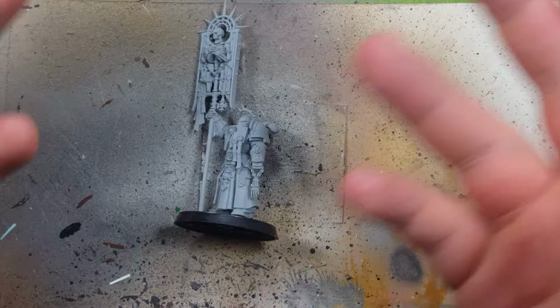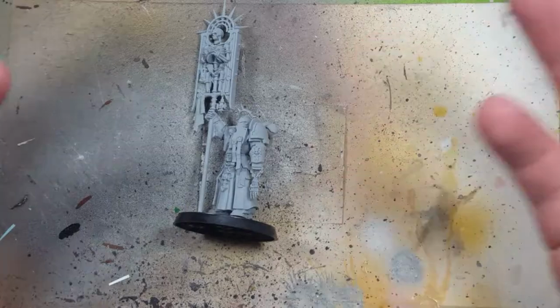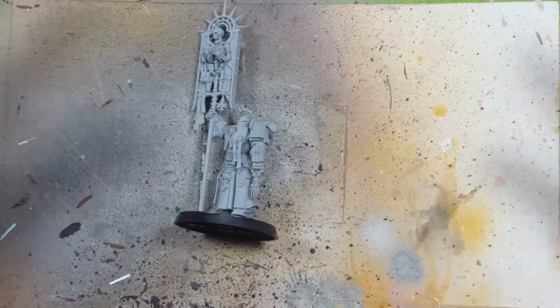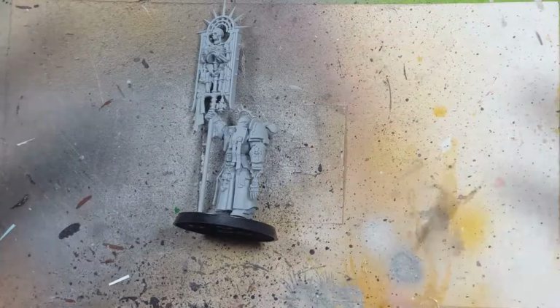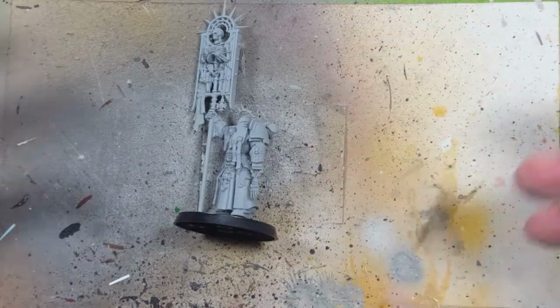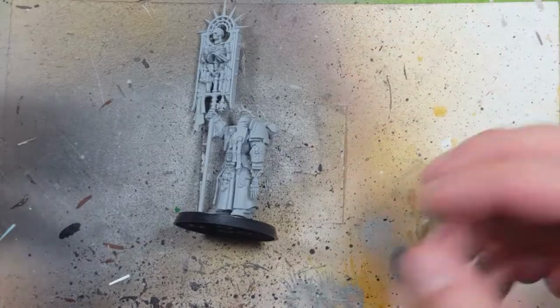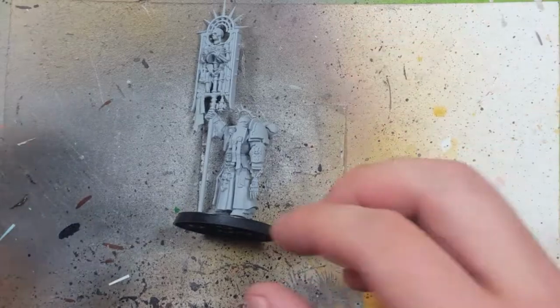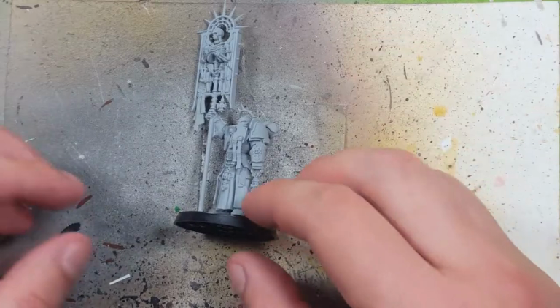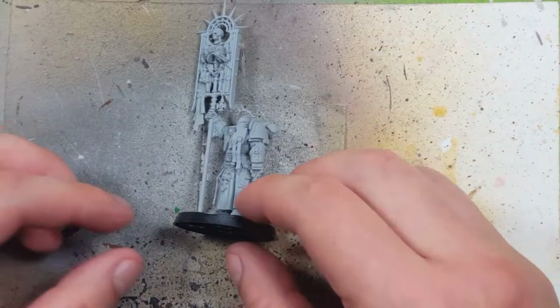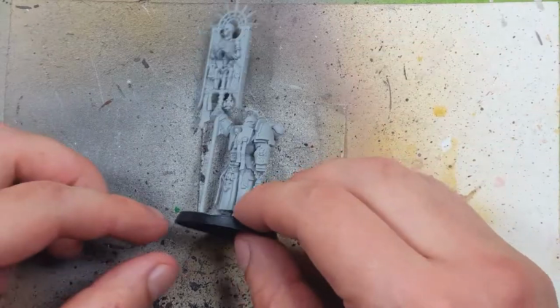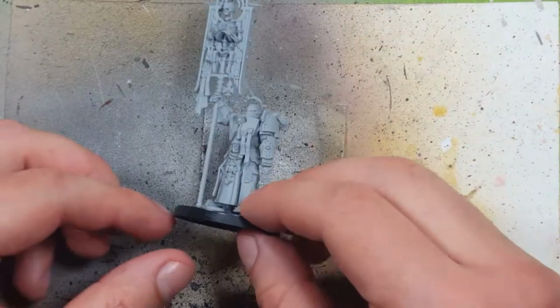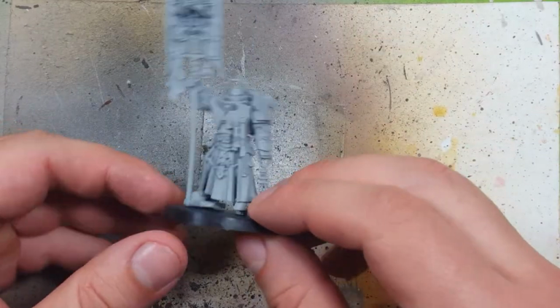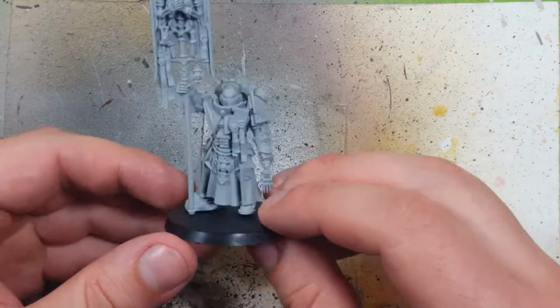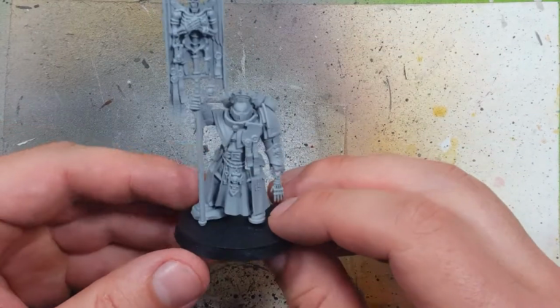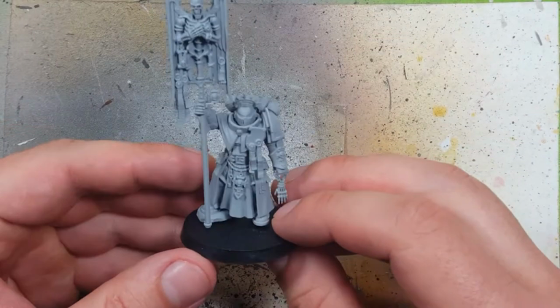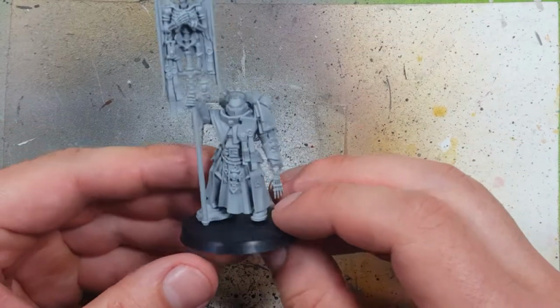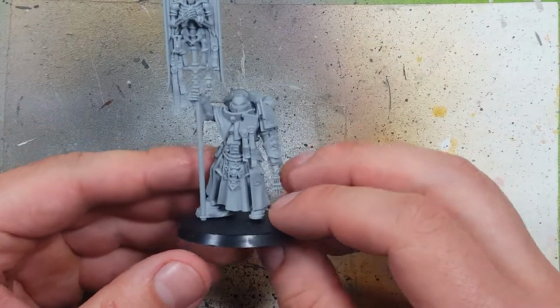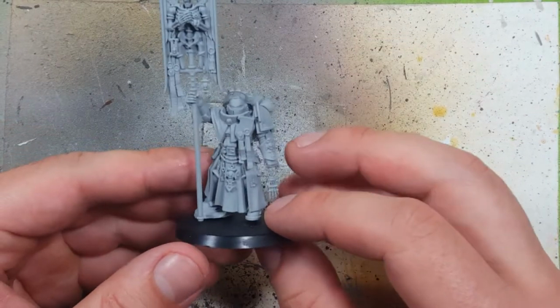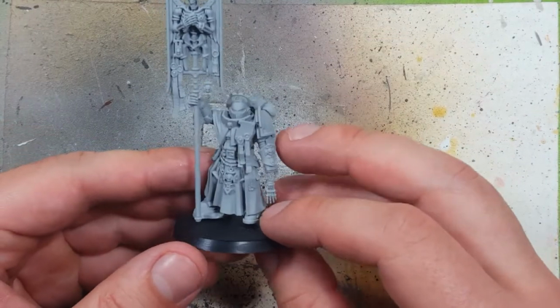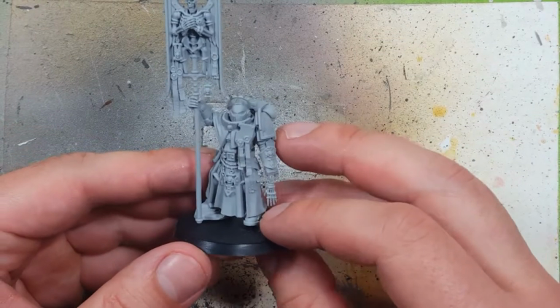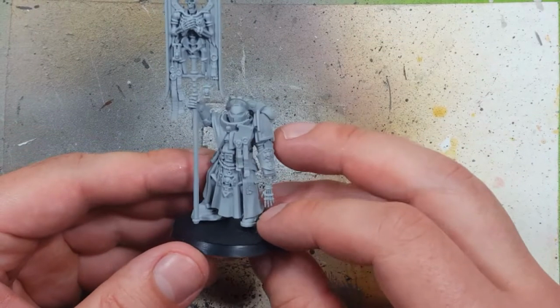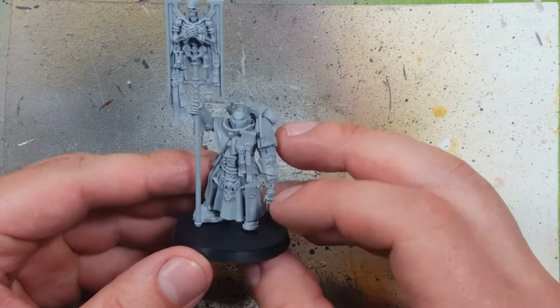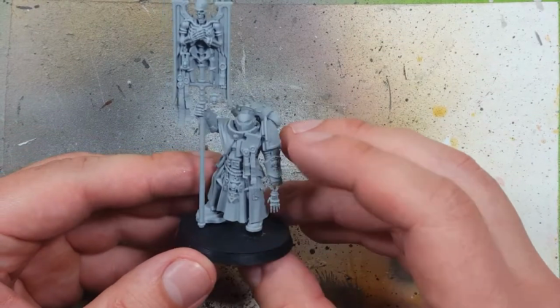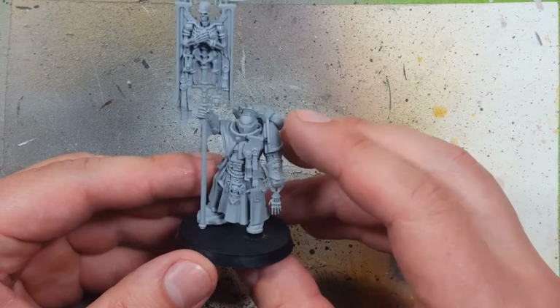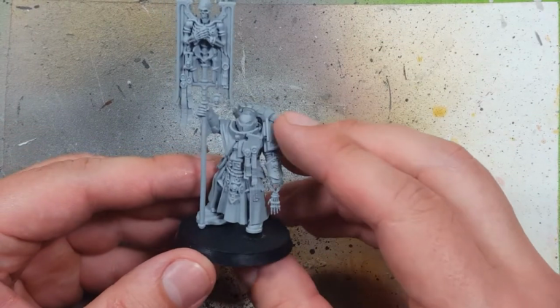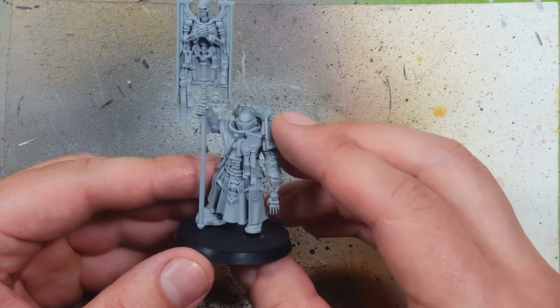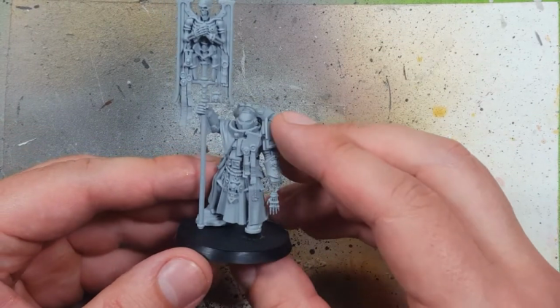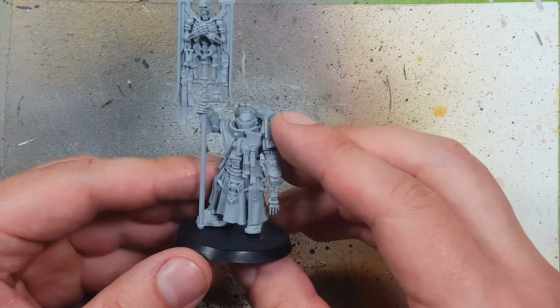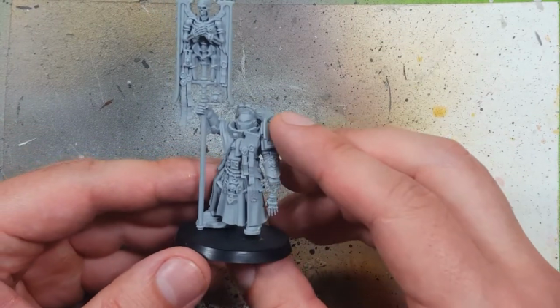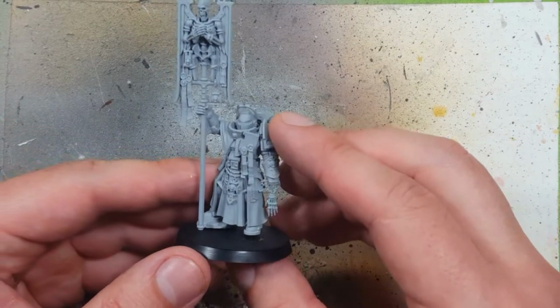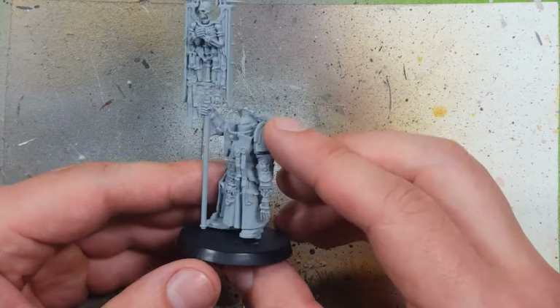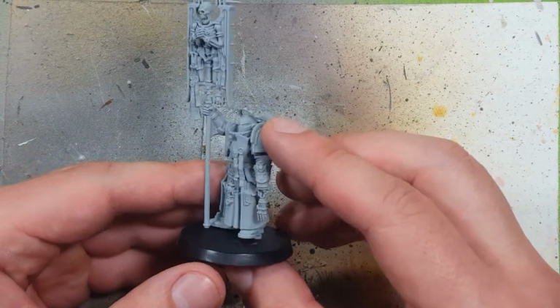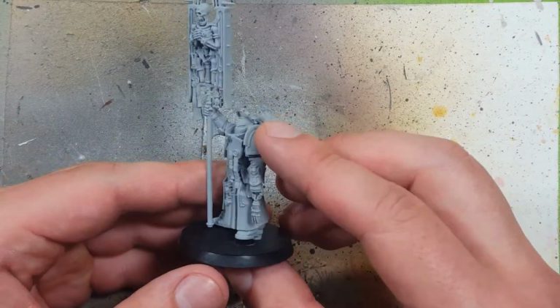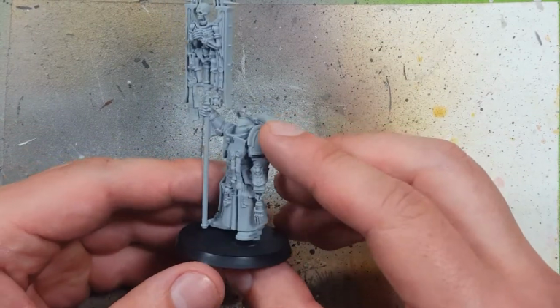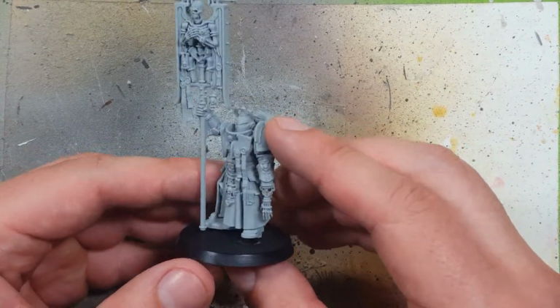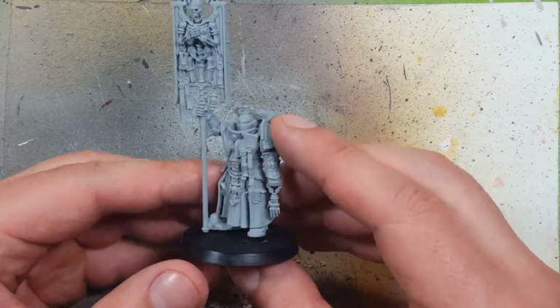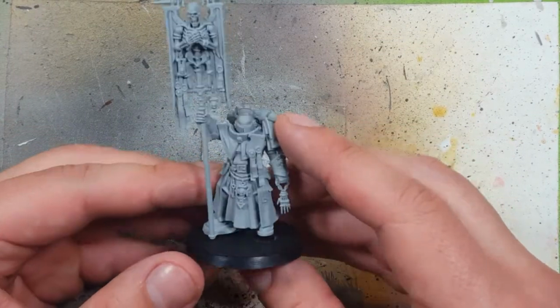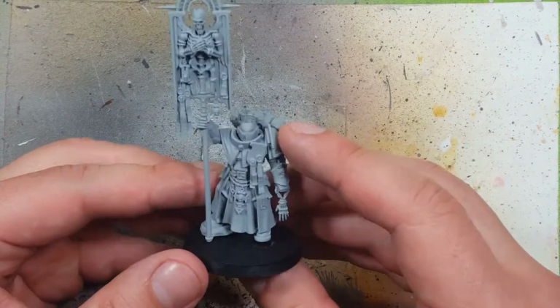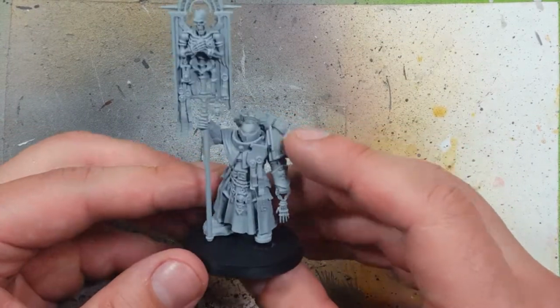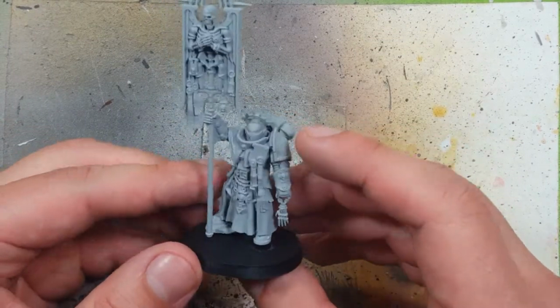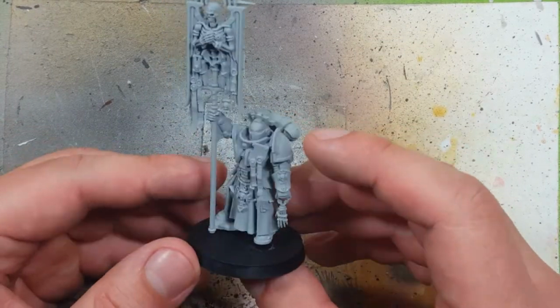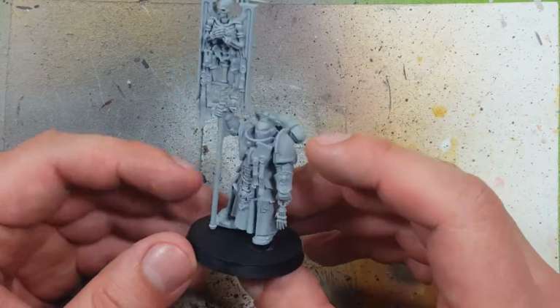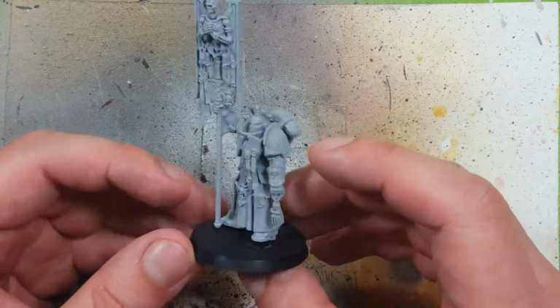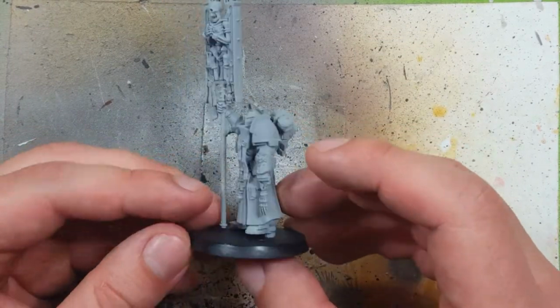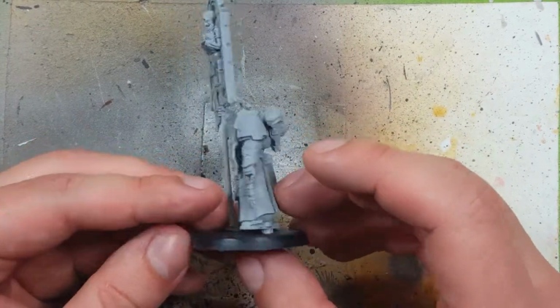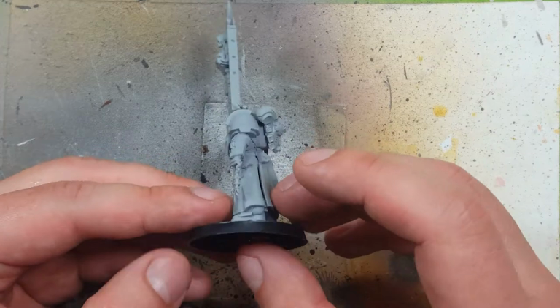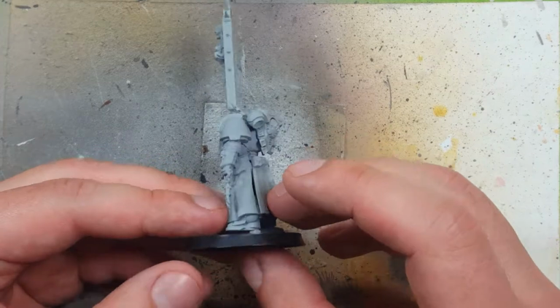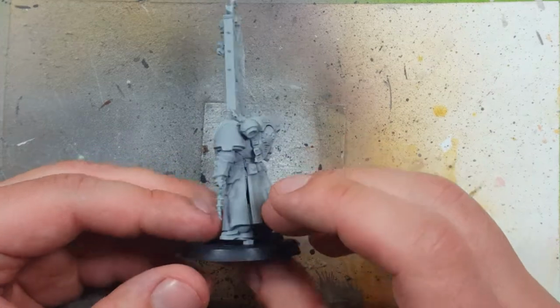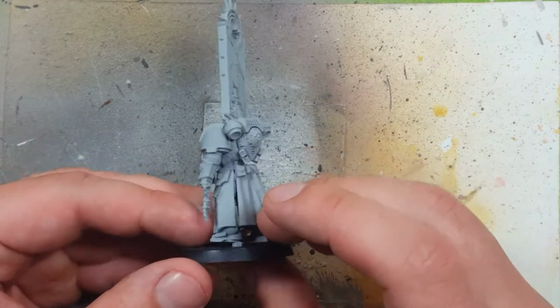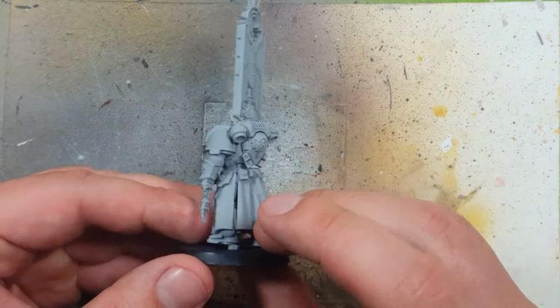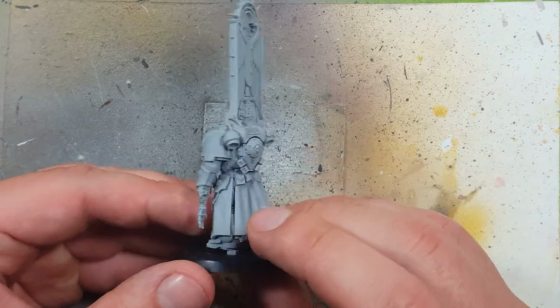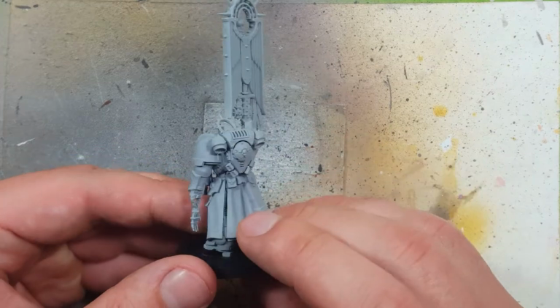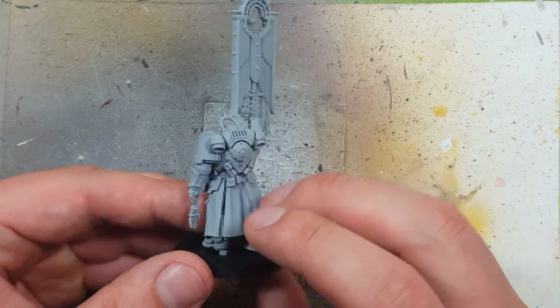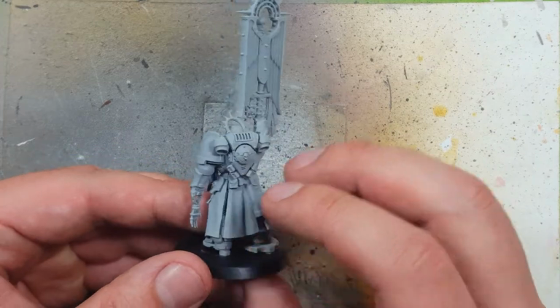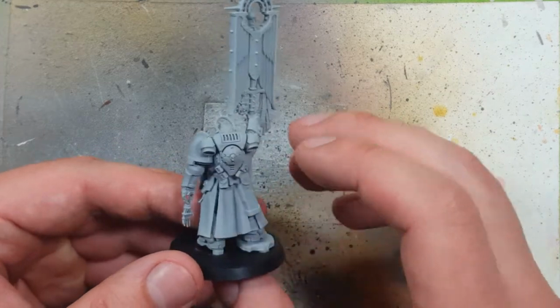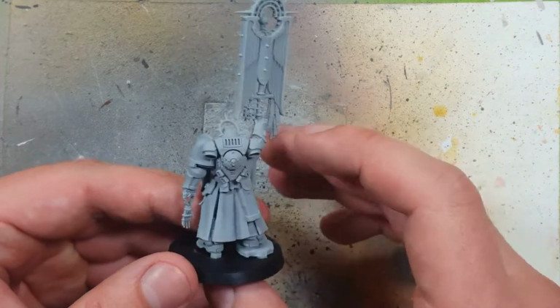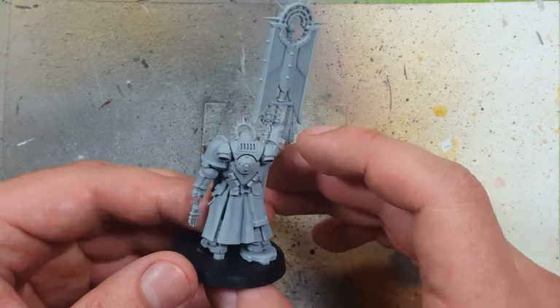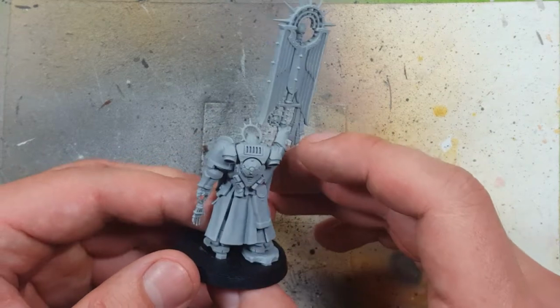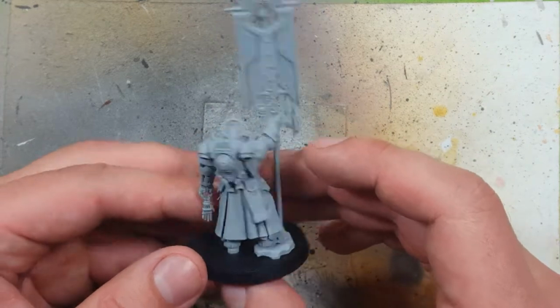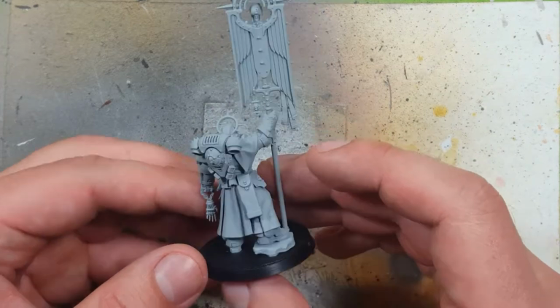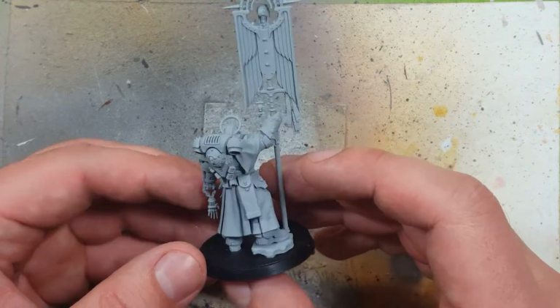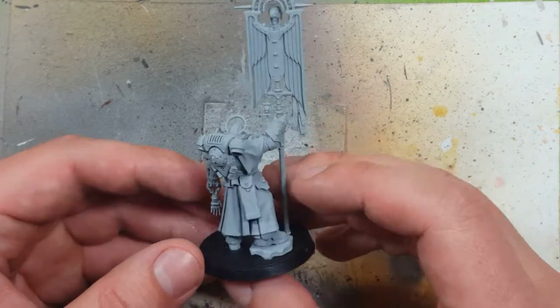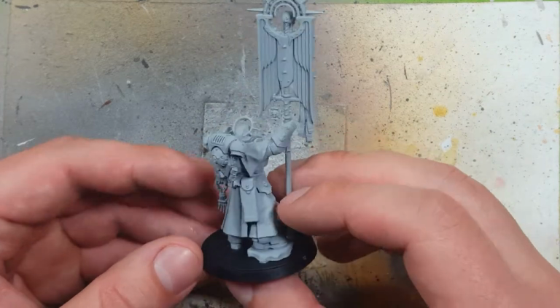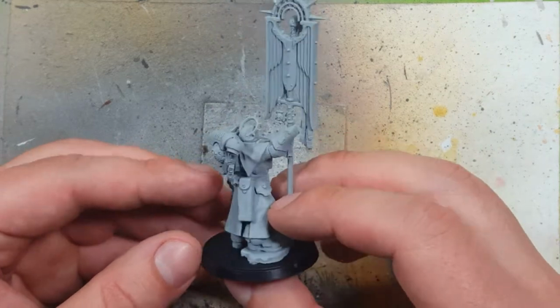Hello everyone and welcome to my channel. Today we're going to be painting up a Bladeguard Ancient, or just basically a Primaris Standard Bearer.